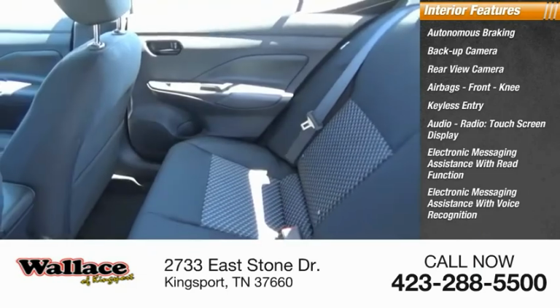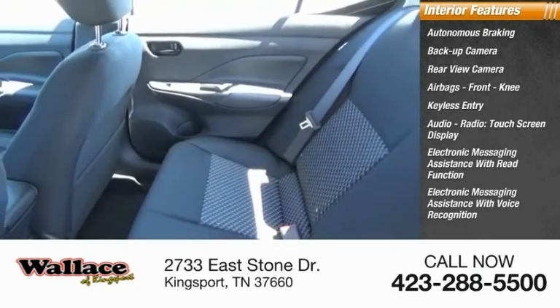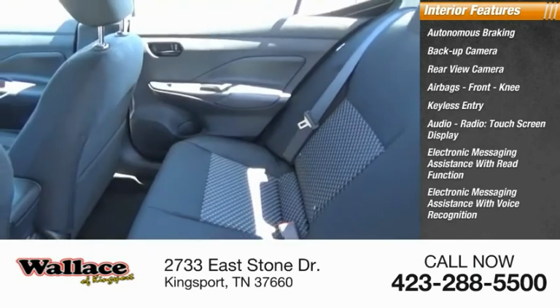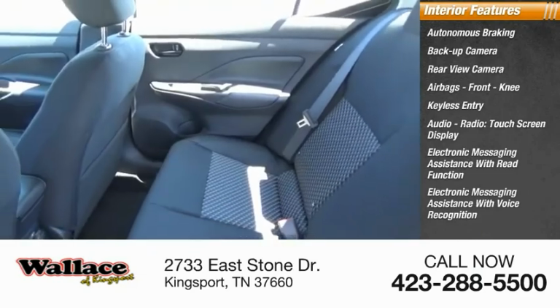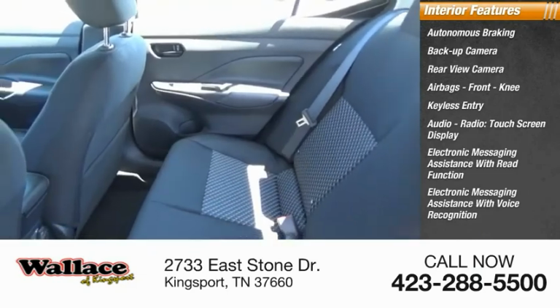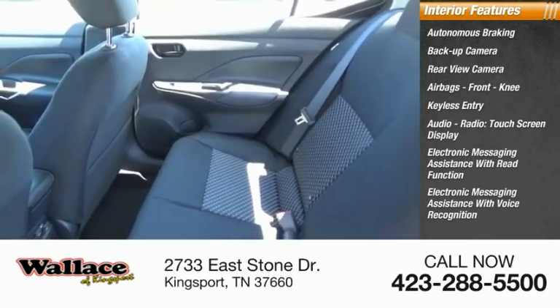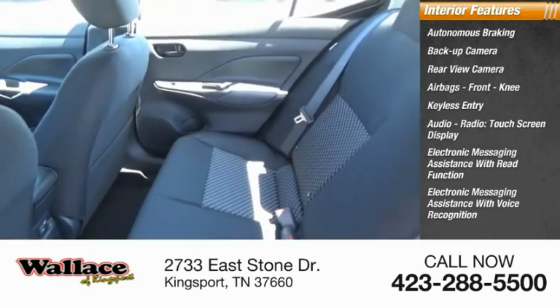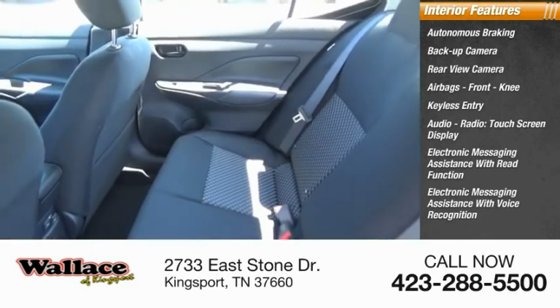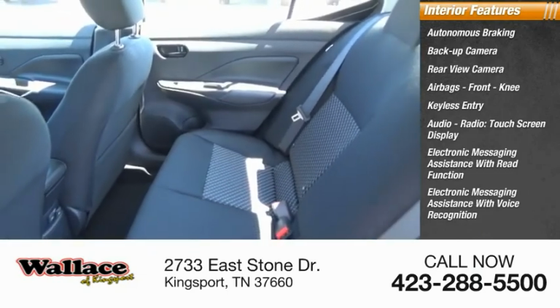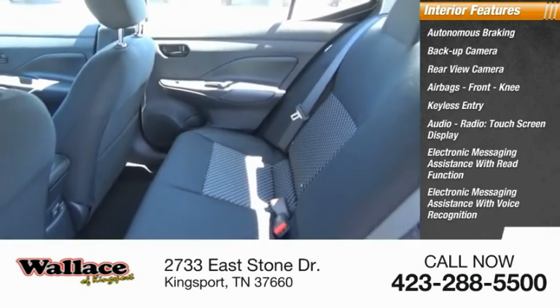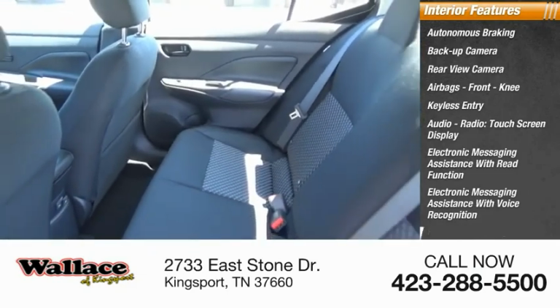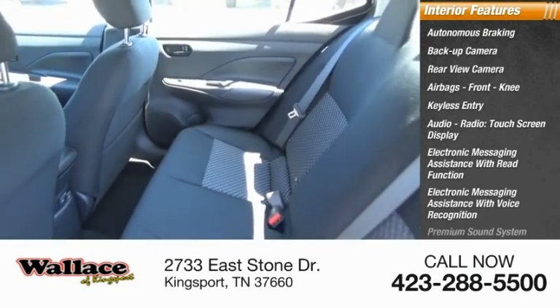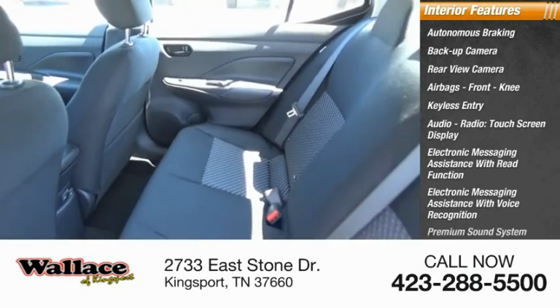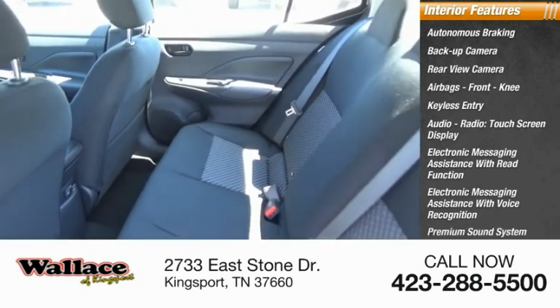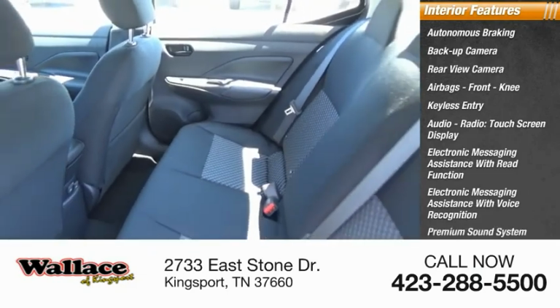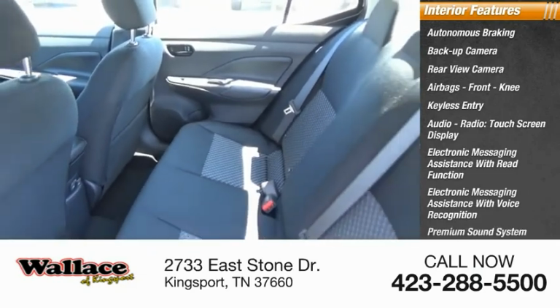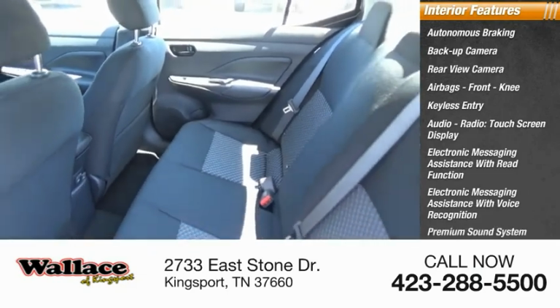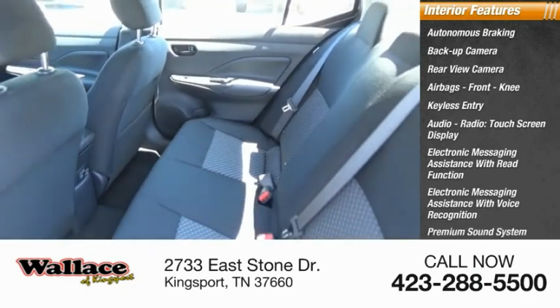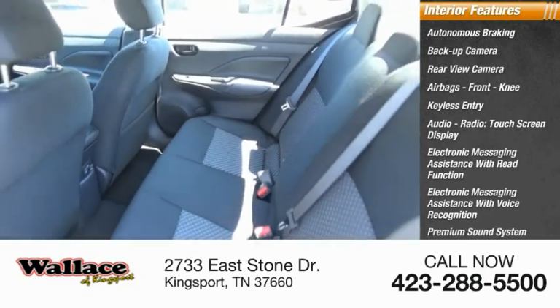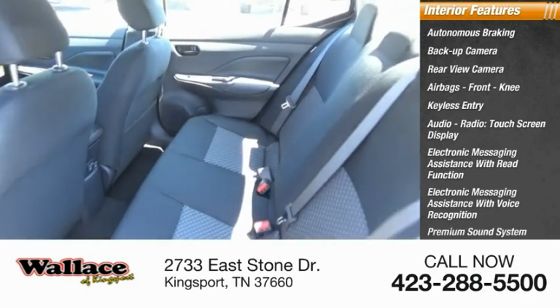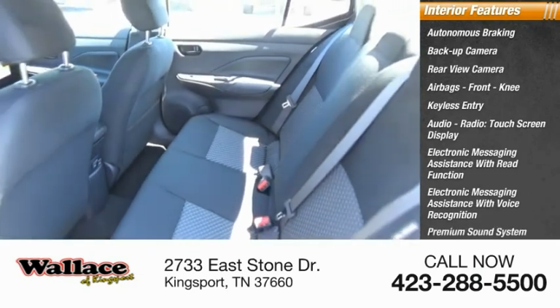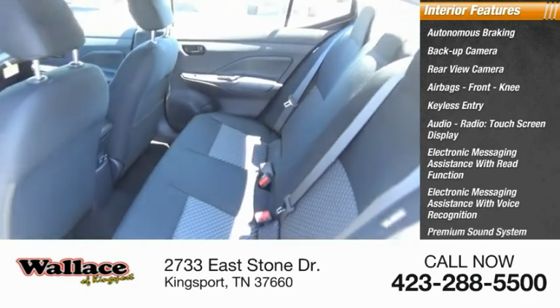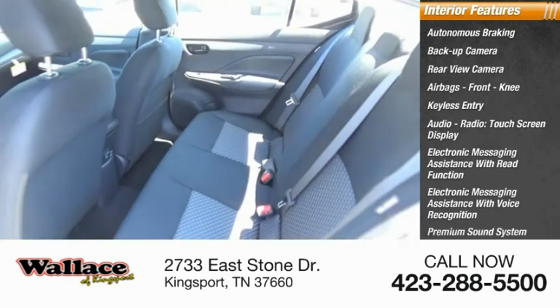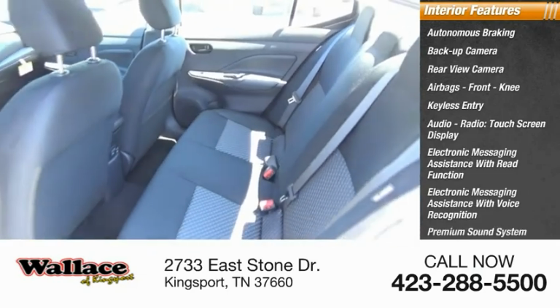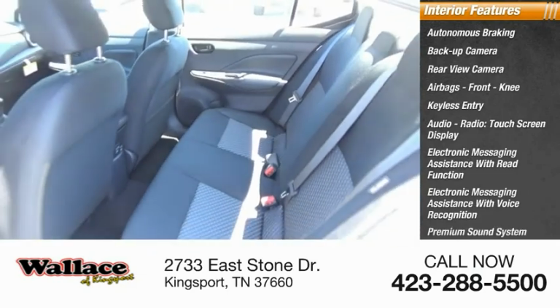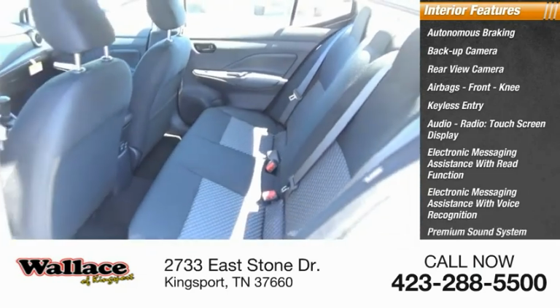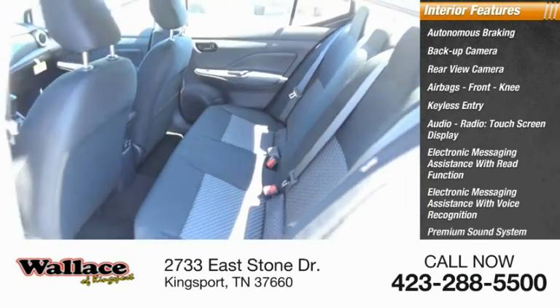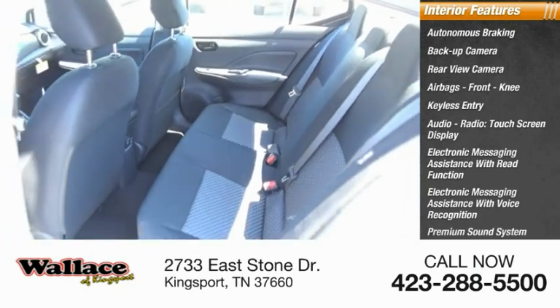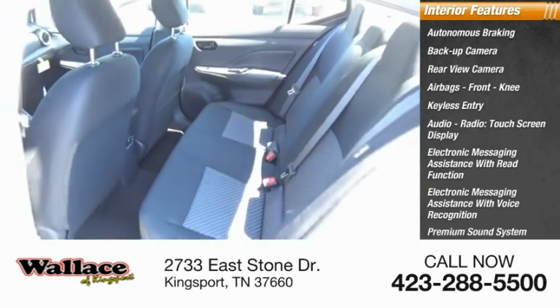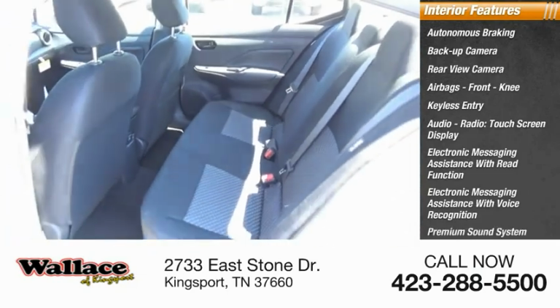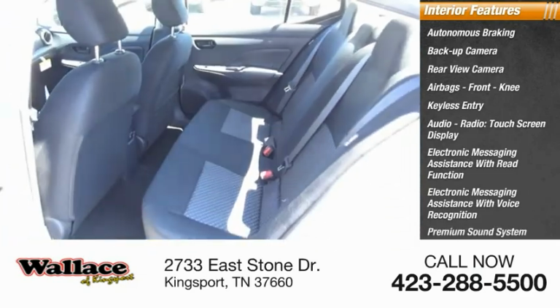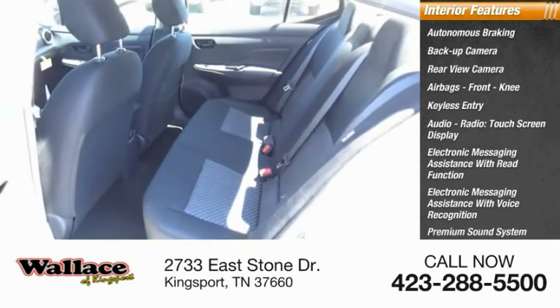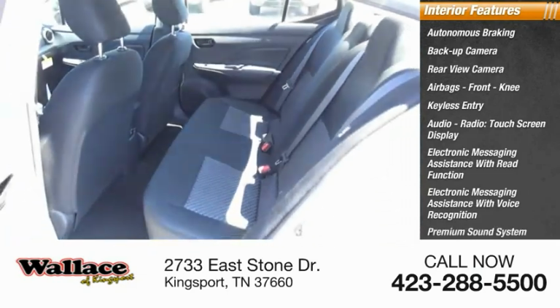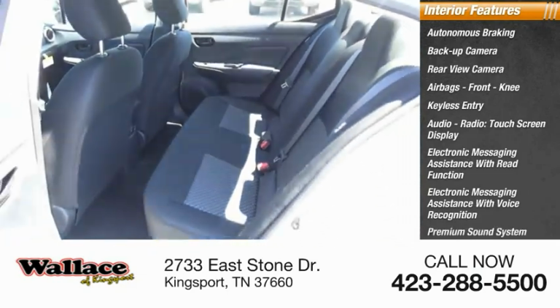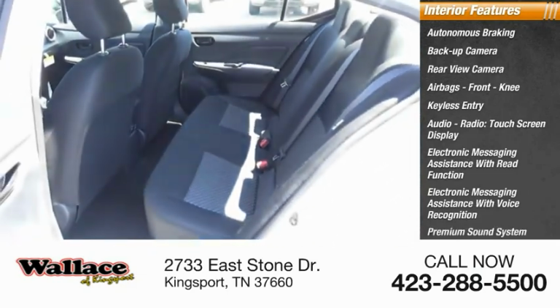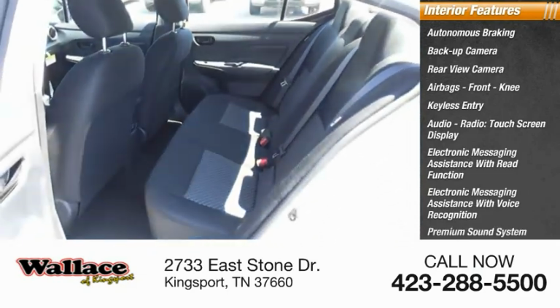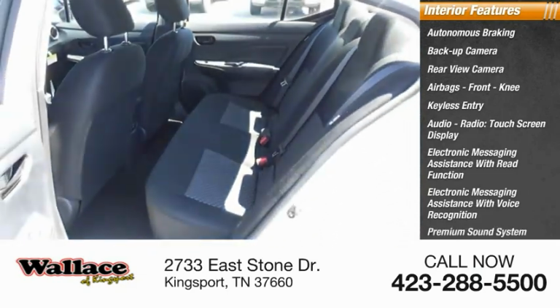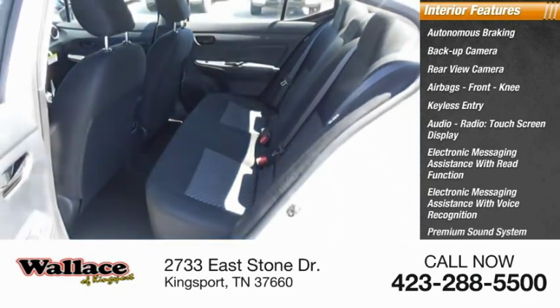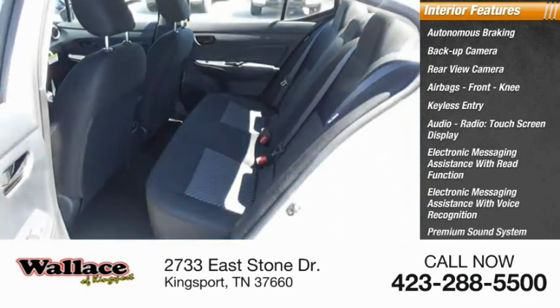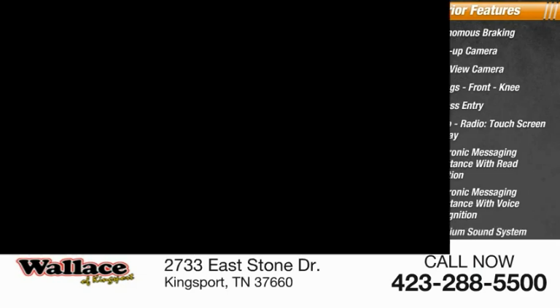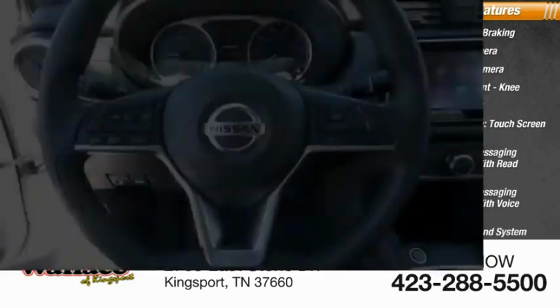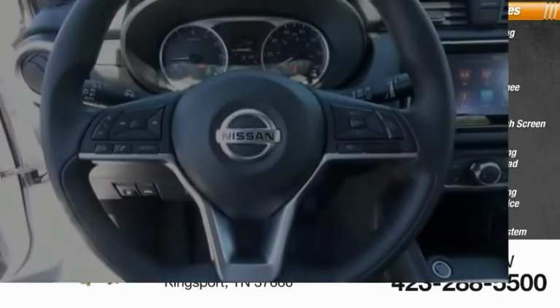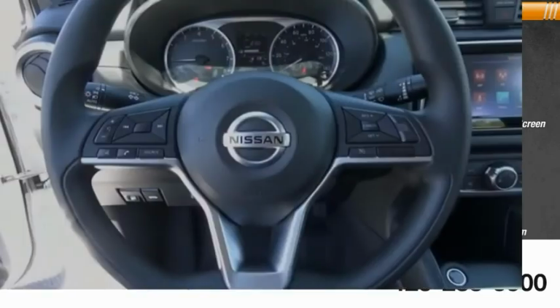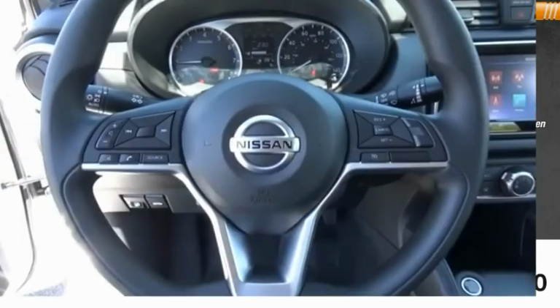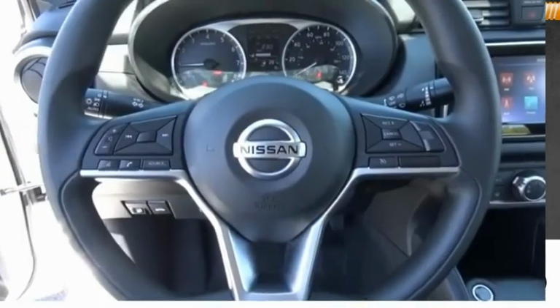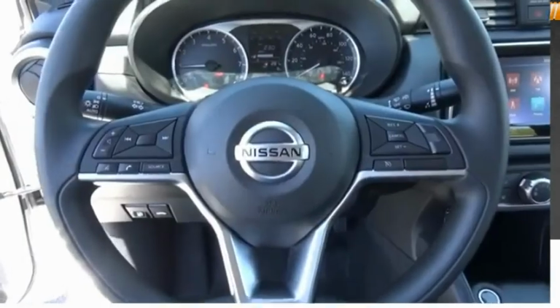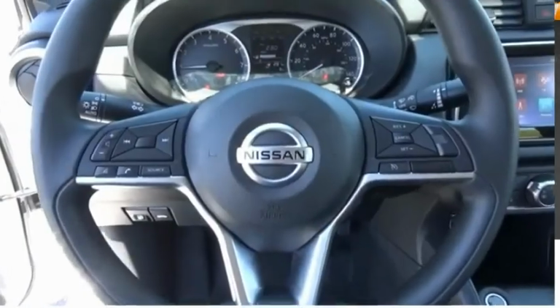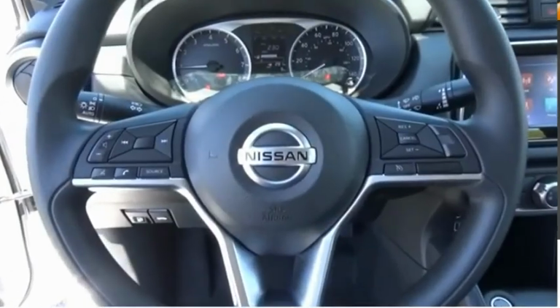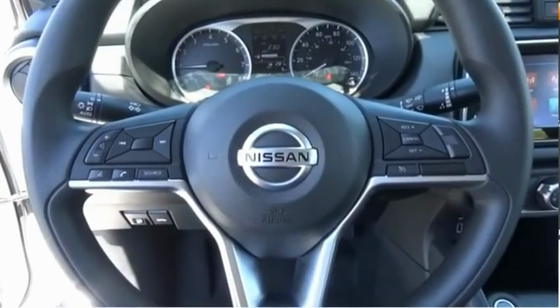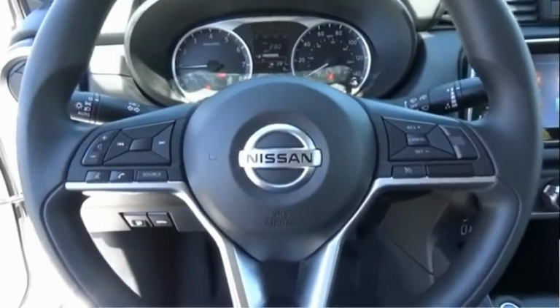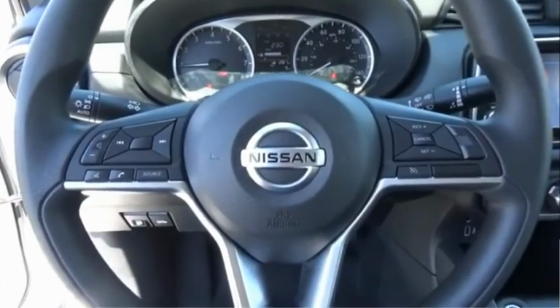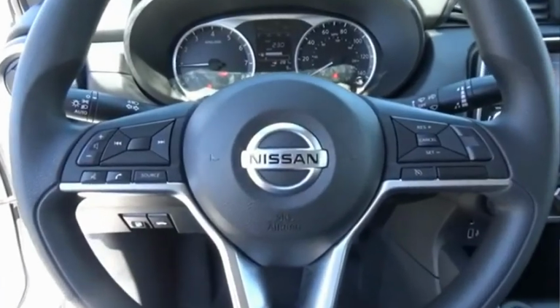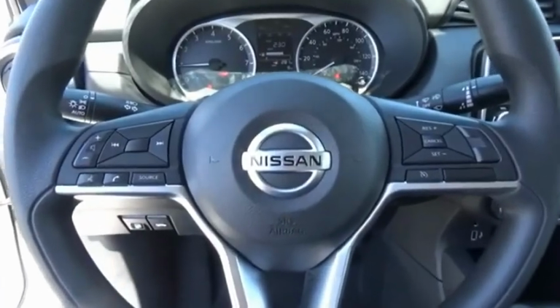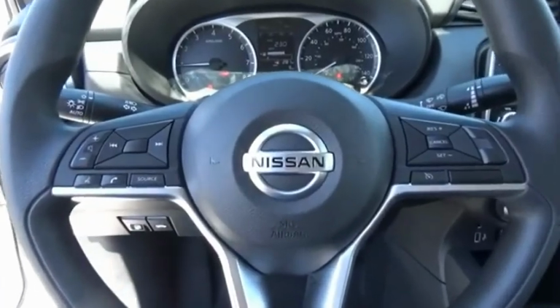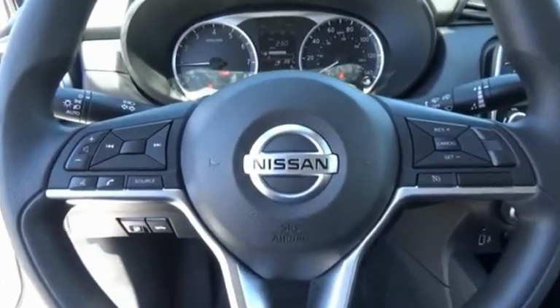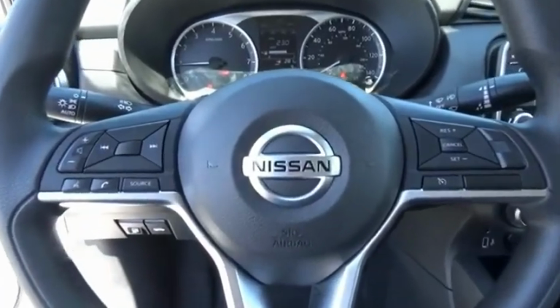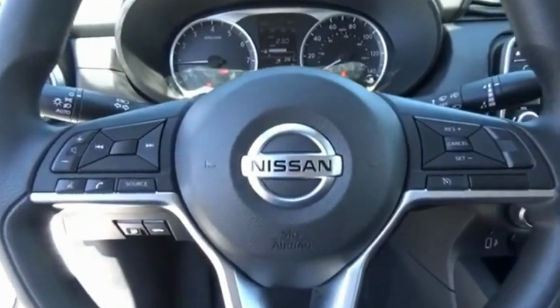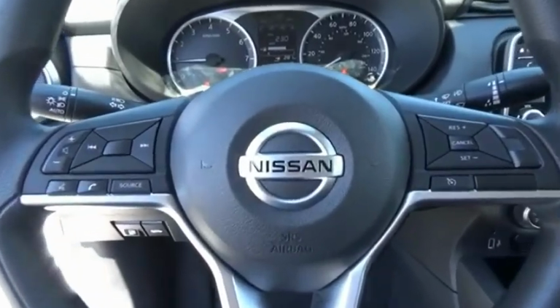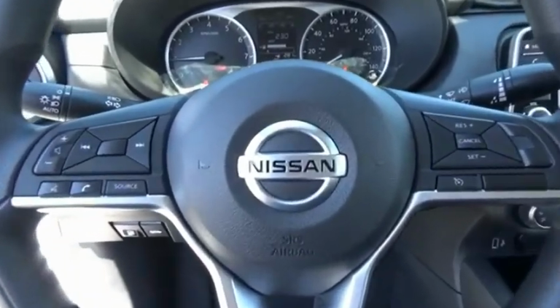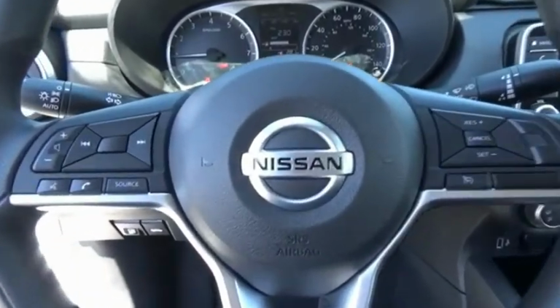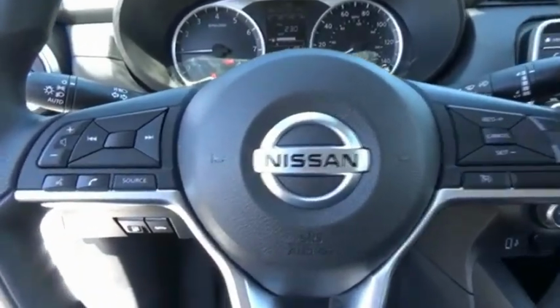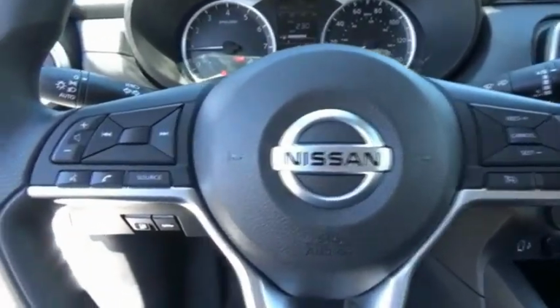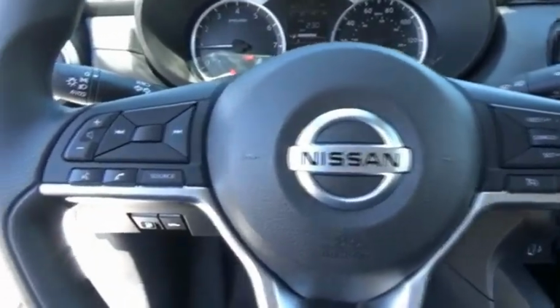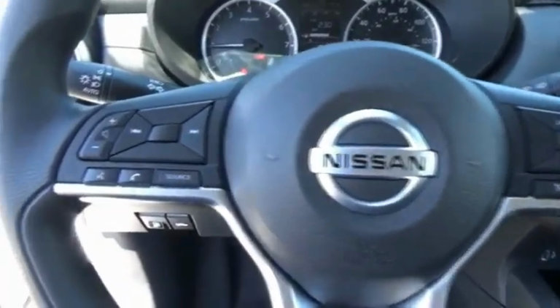Premium sound system, steering wheel audio controls. This beauty will make even your house keys jealous. Drive it today.